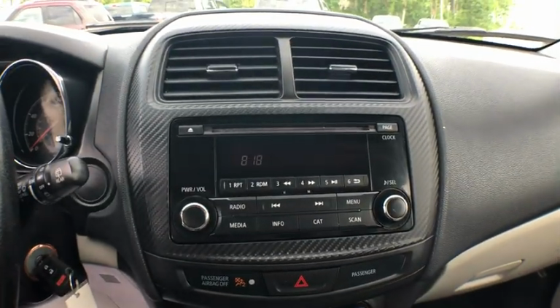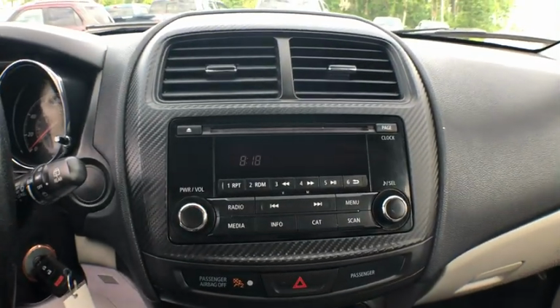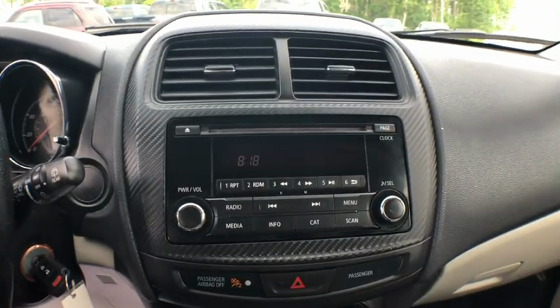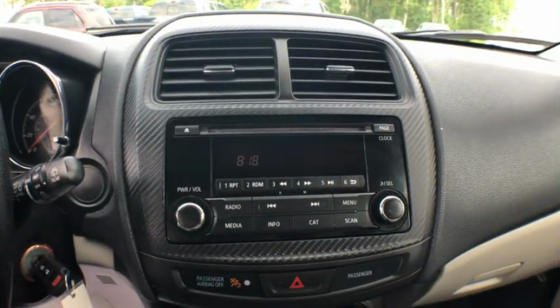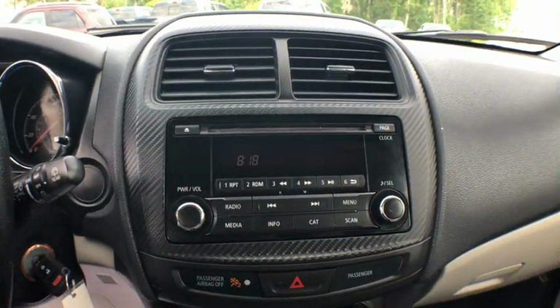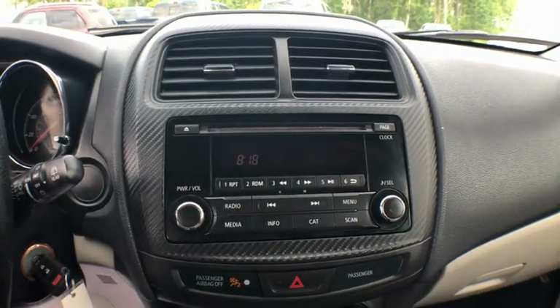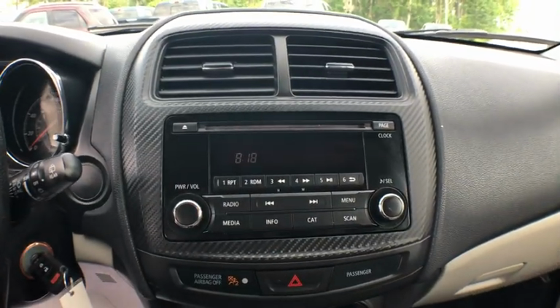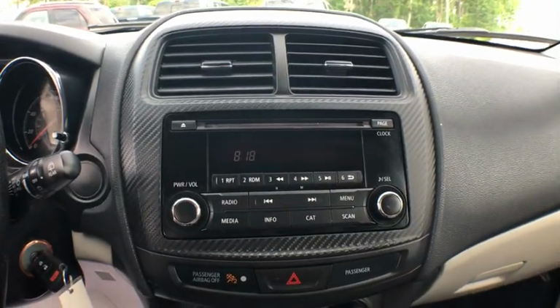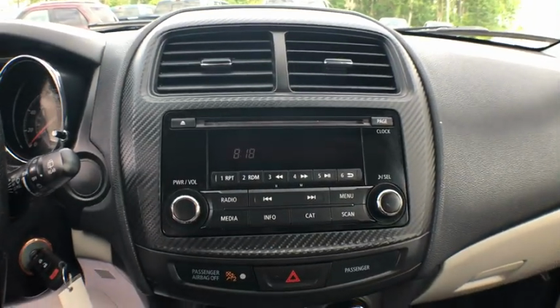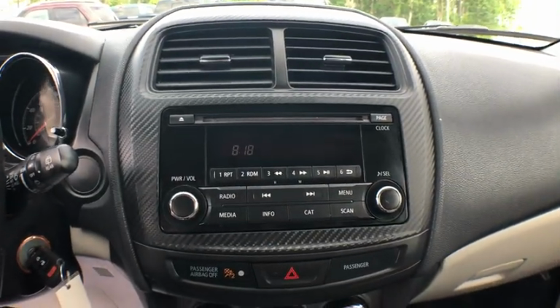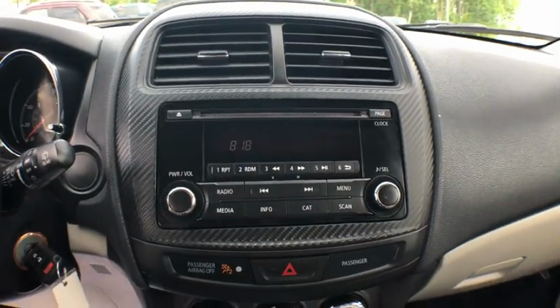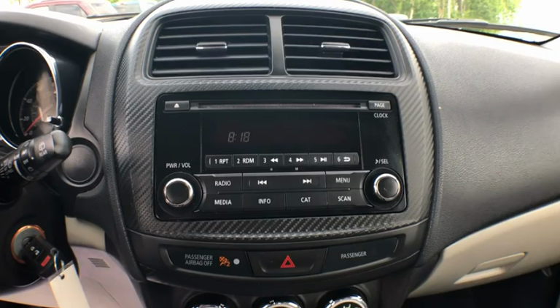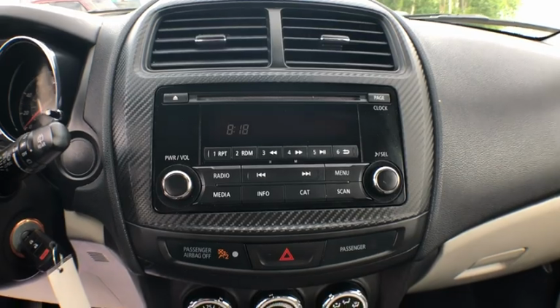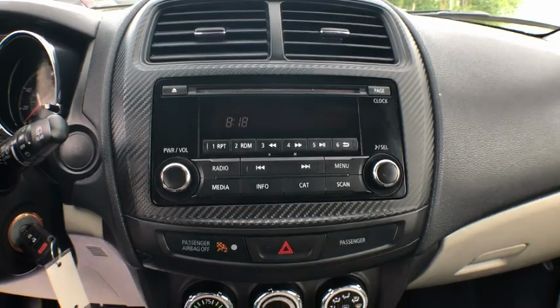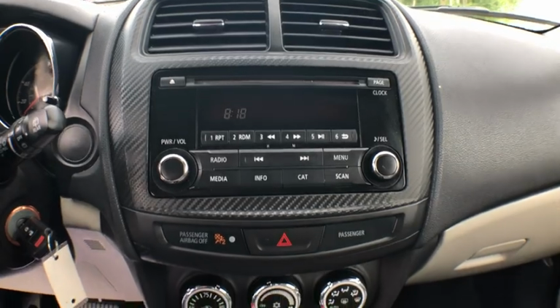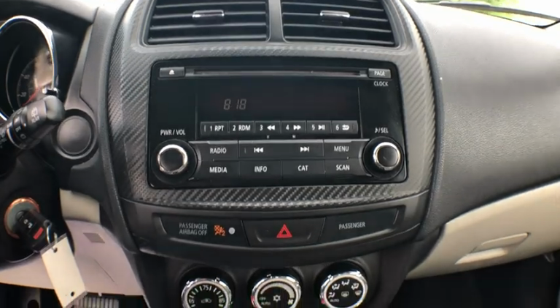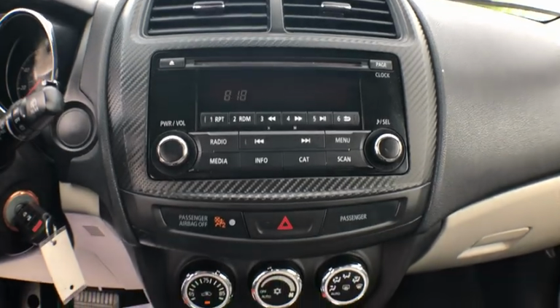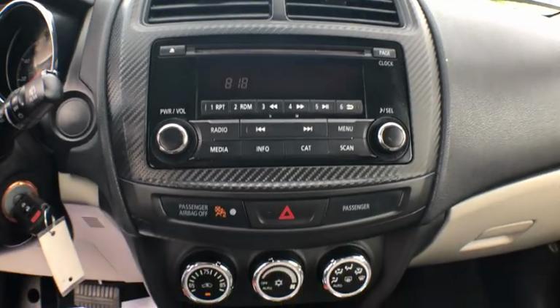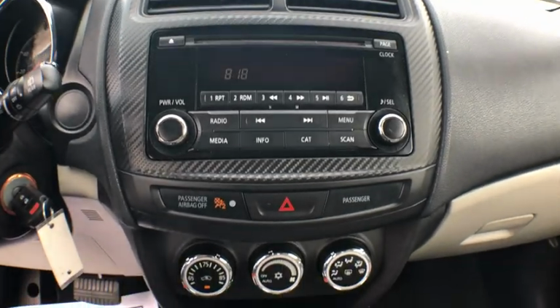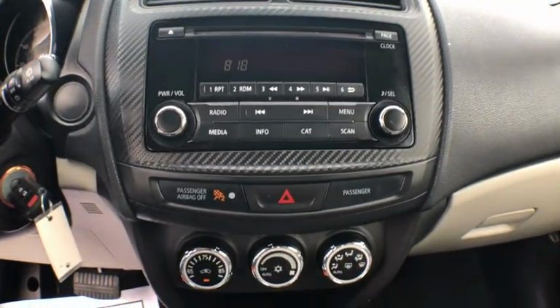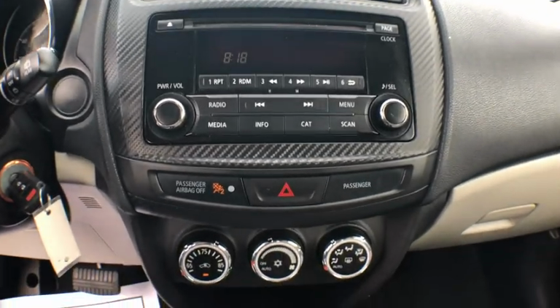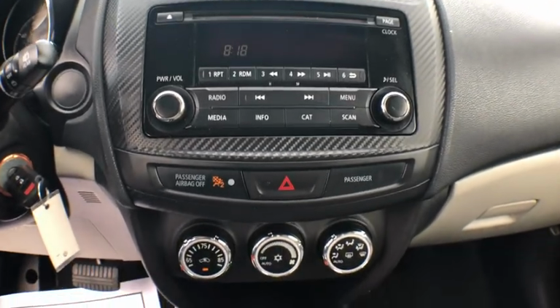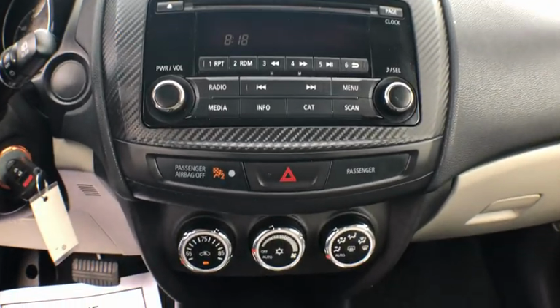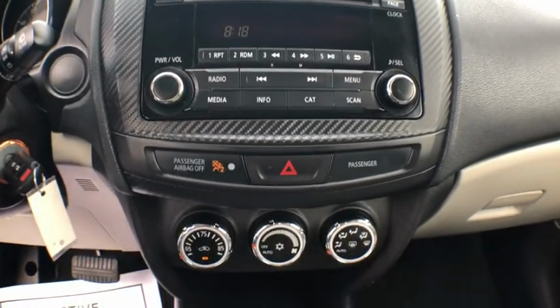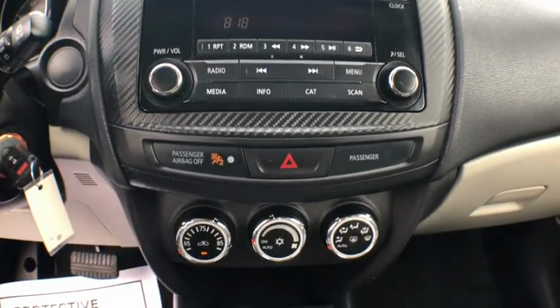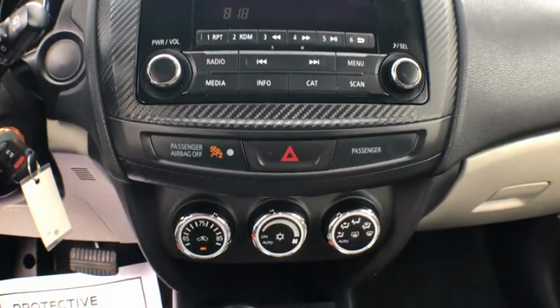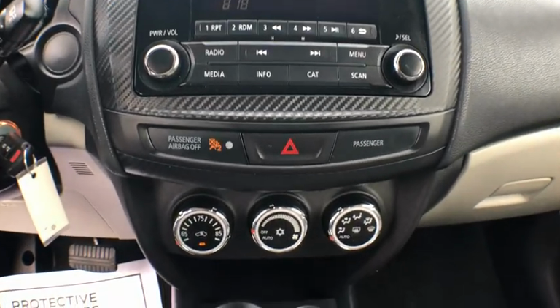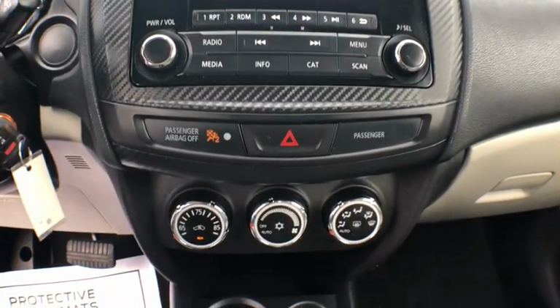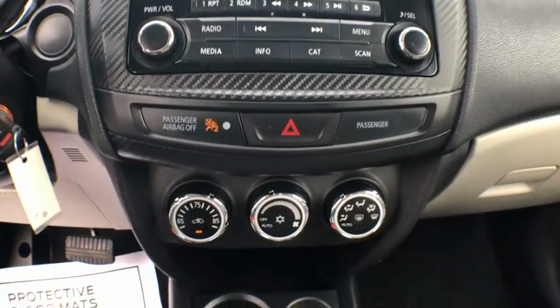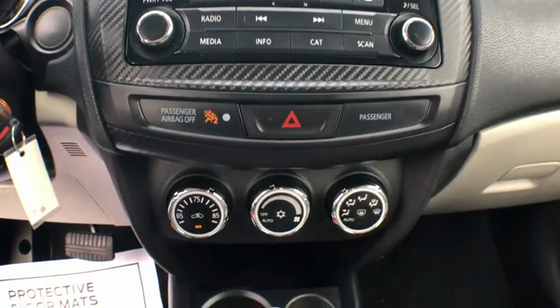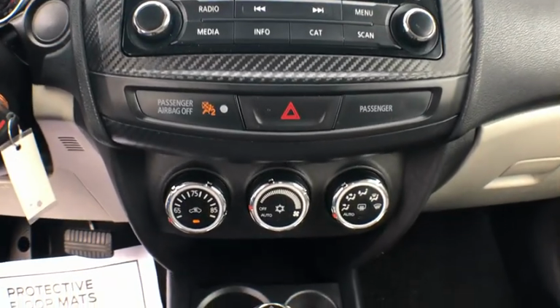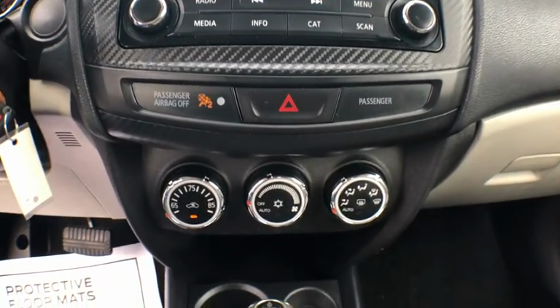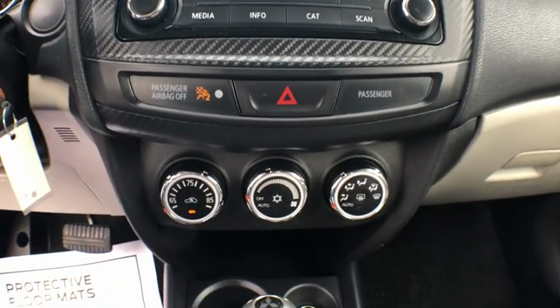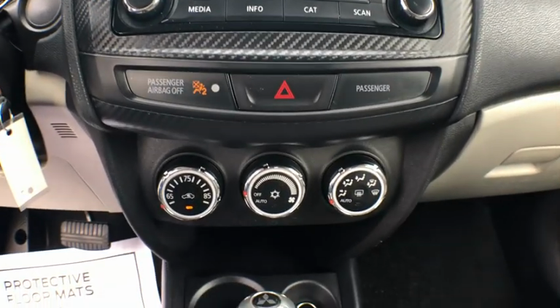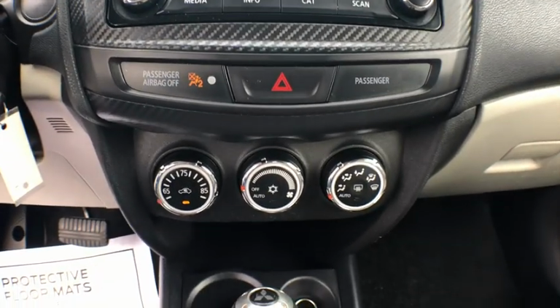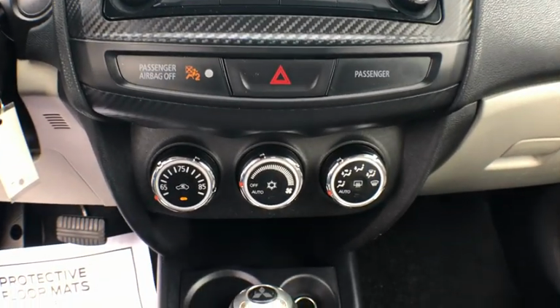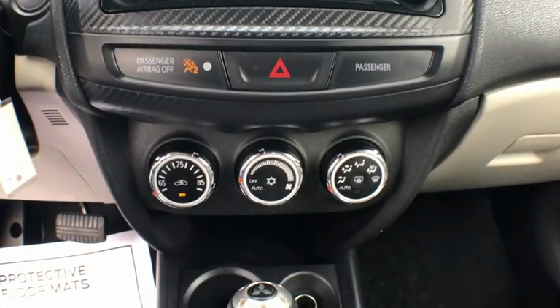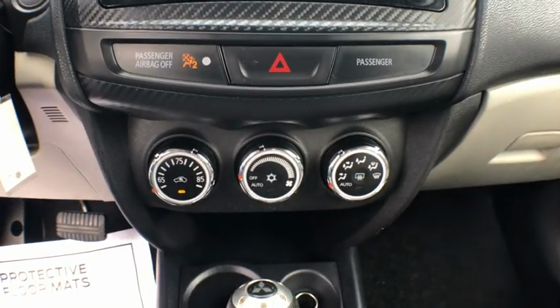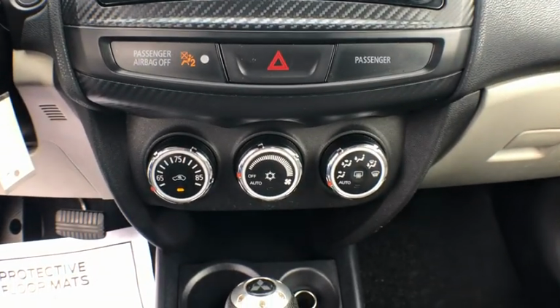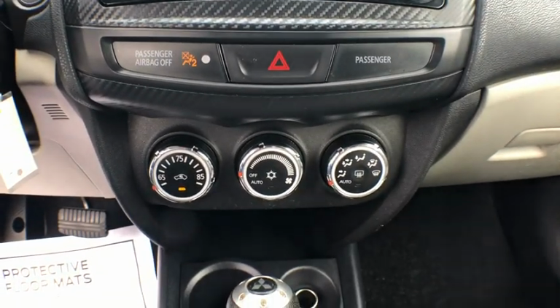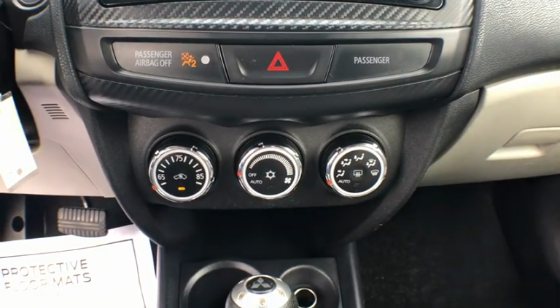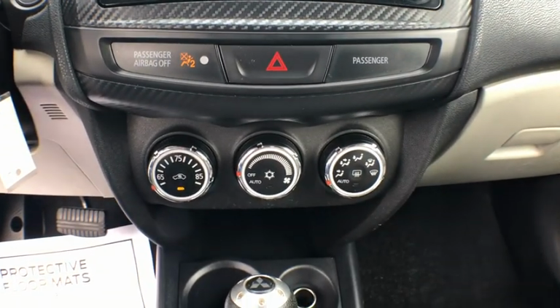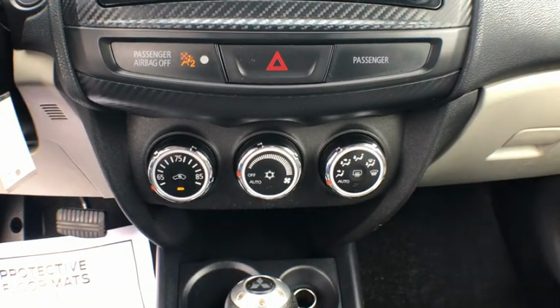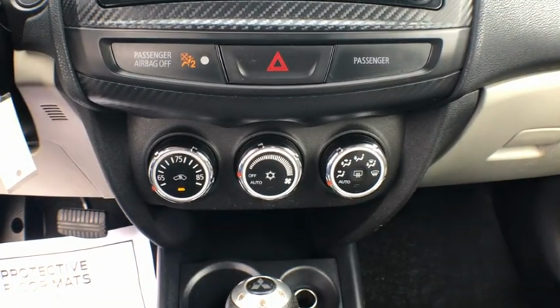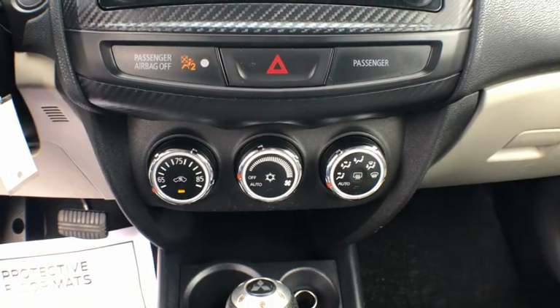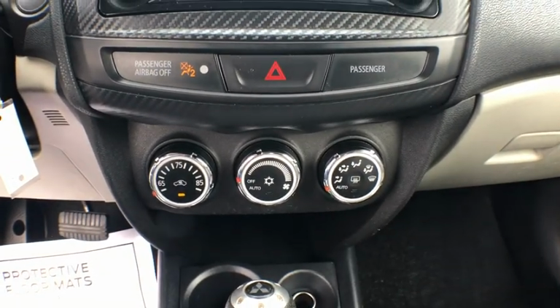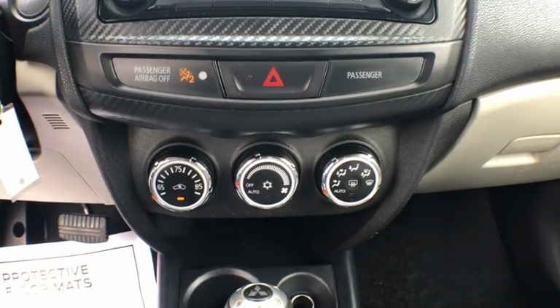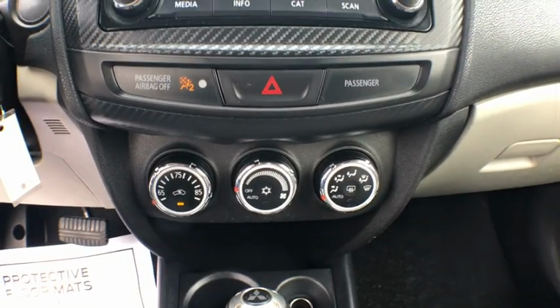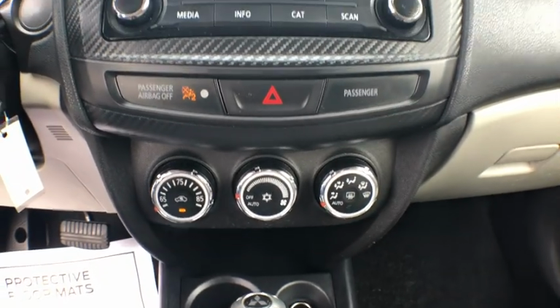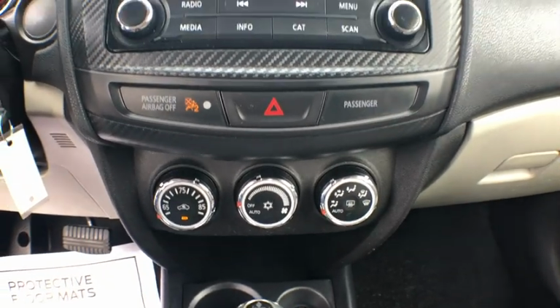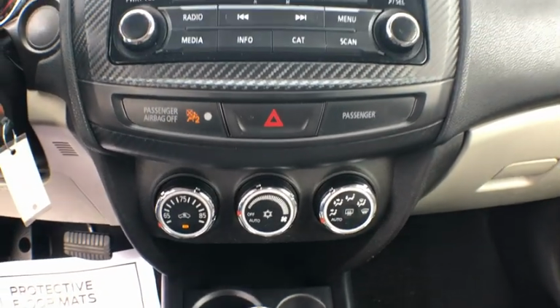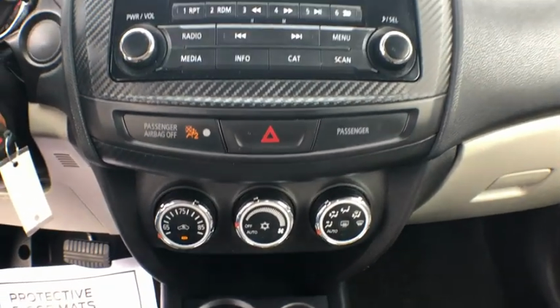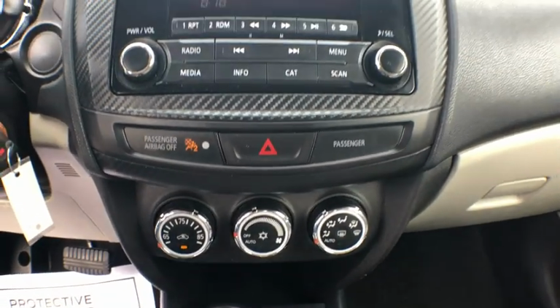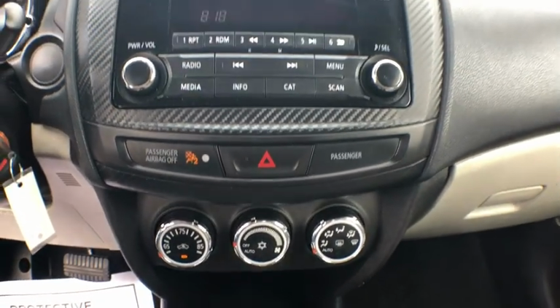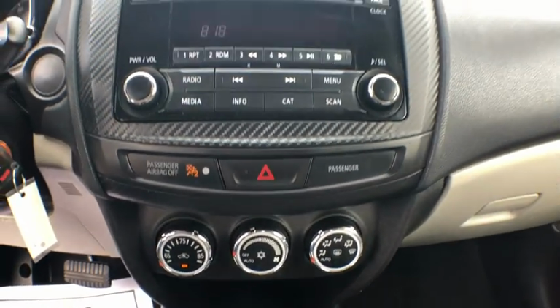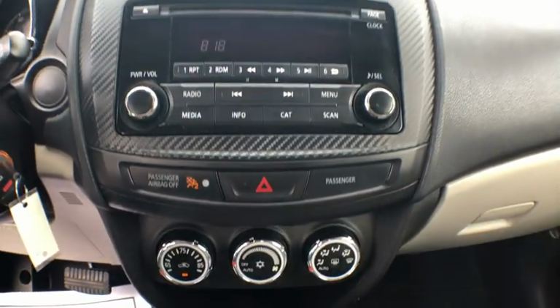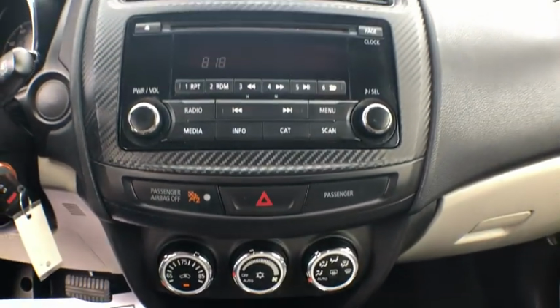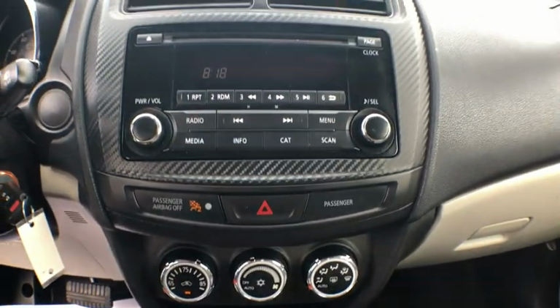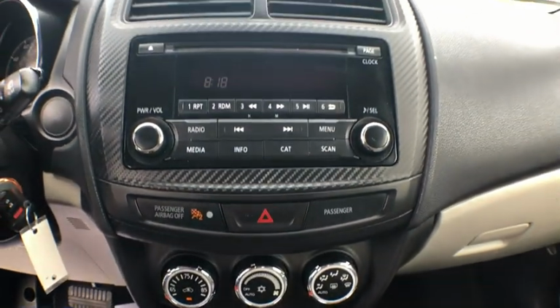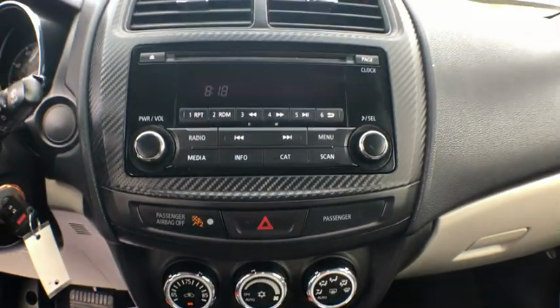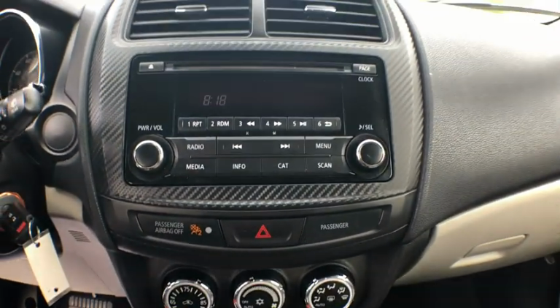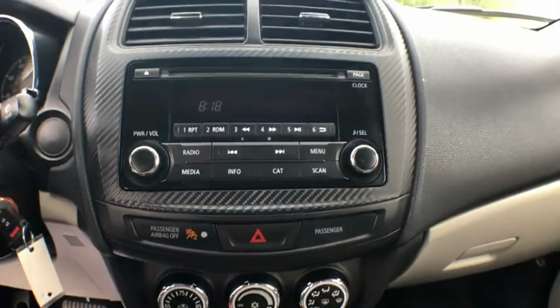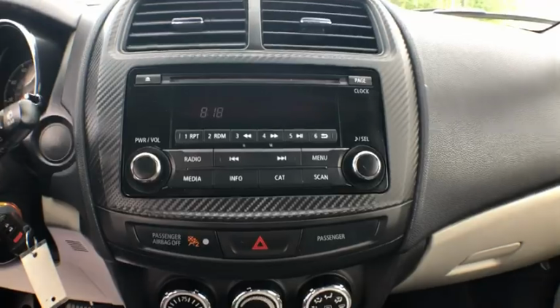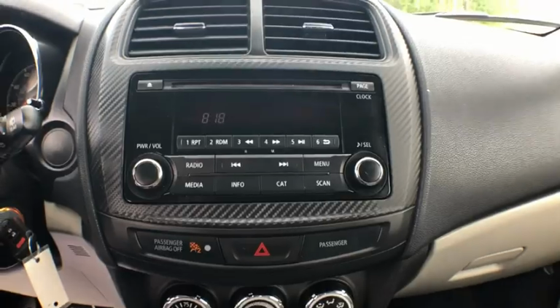electronic stability control, power windows, rear window defroster, trip computer, CD player, panic alarm, tachometer, brake assist,